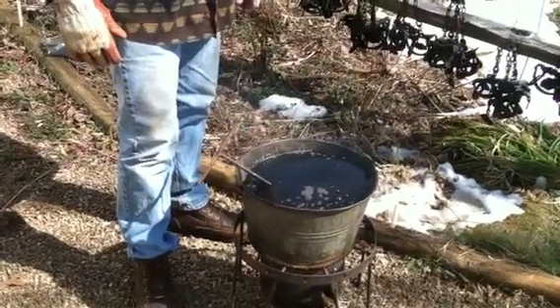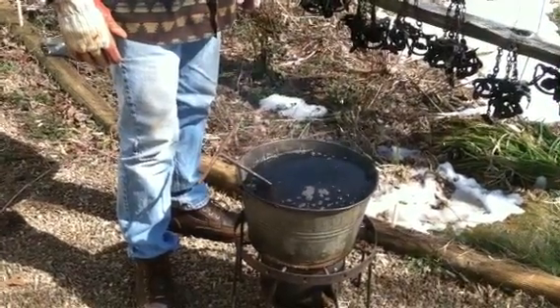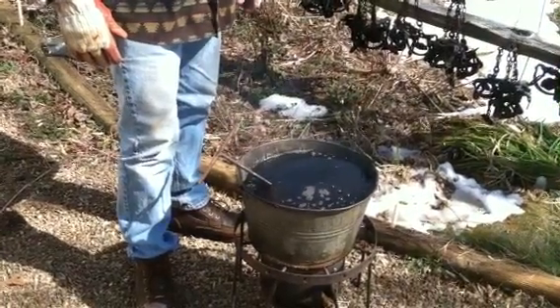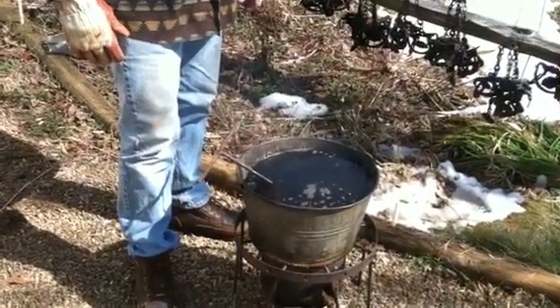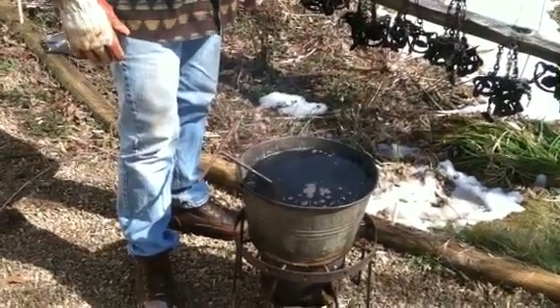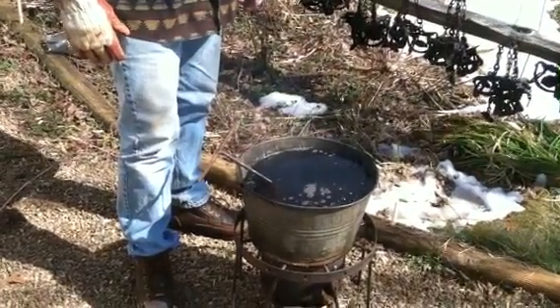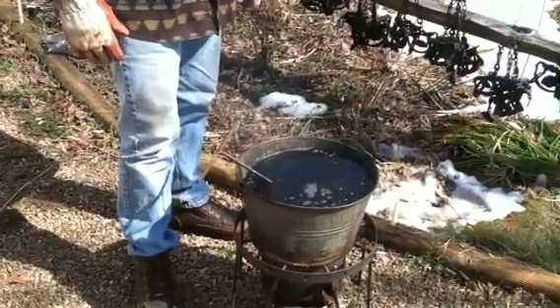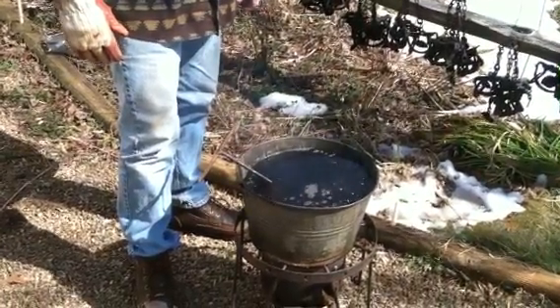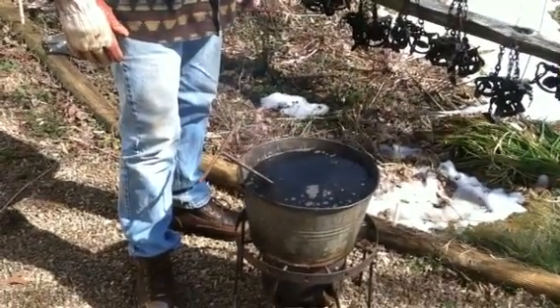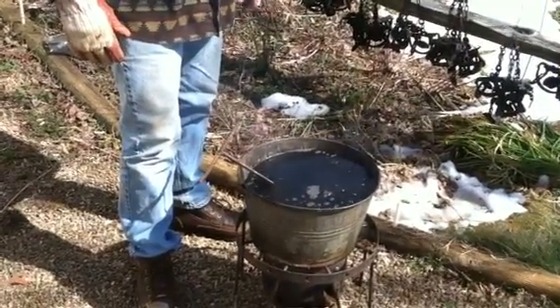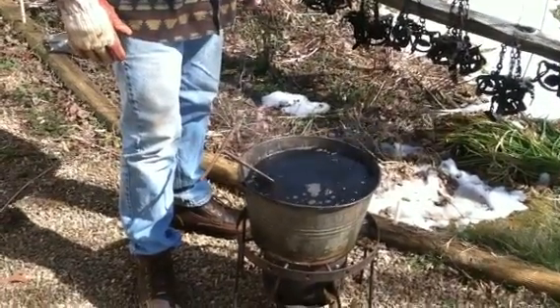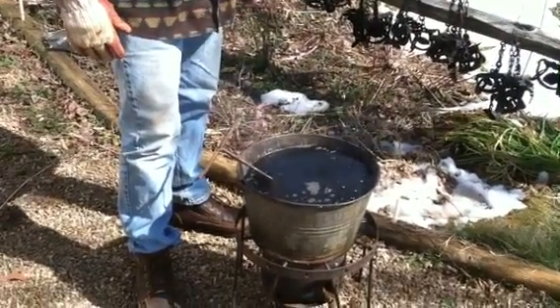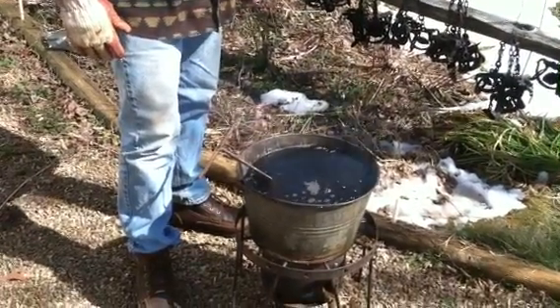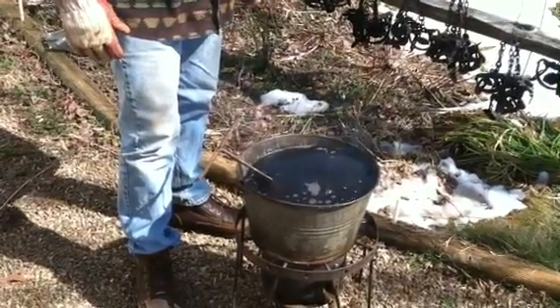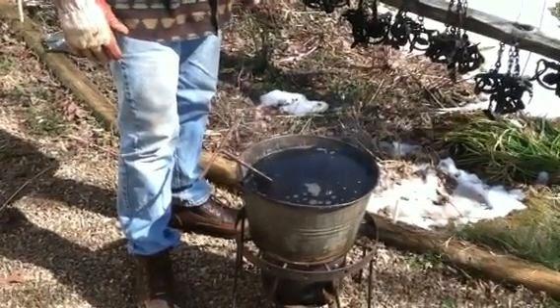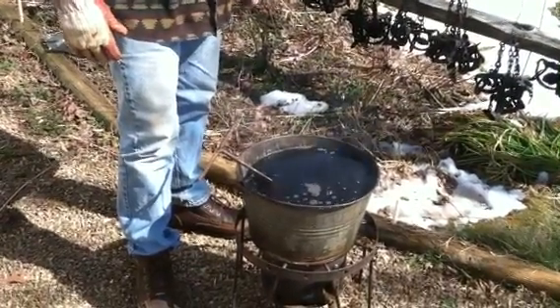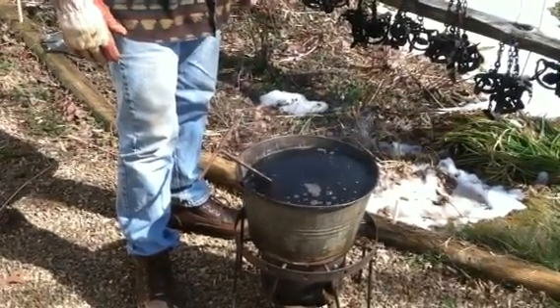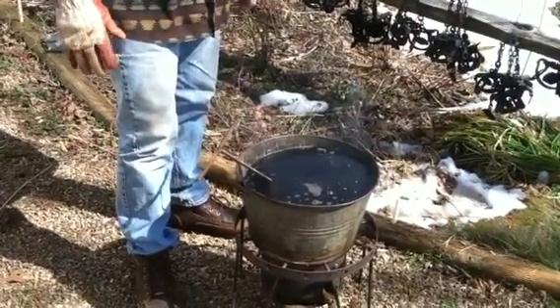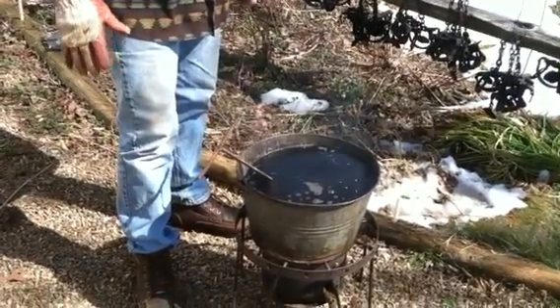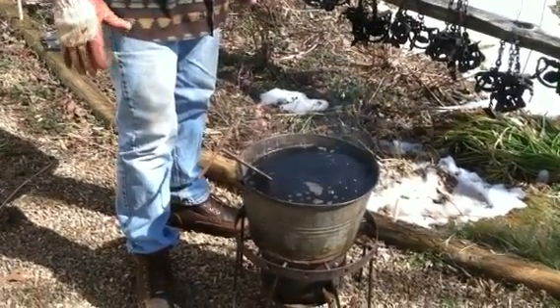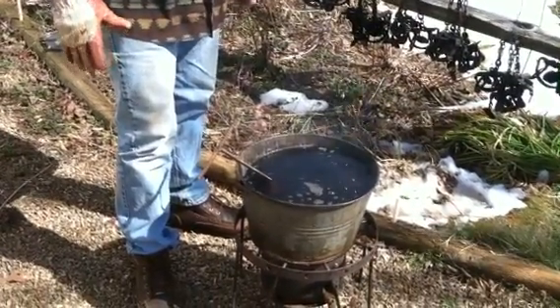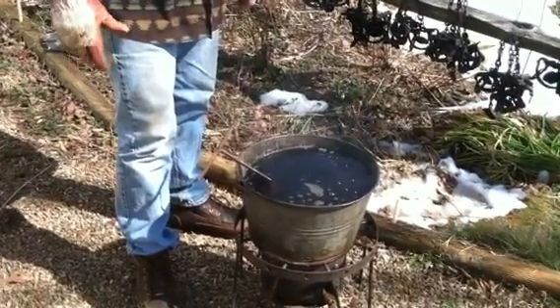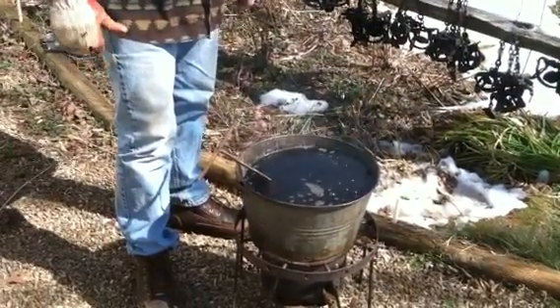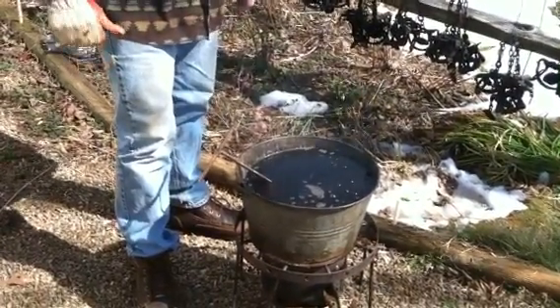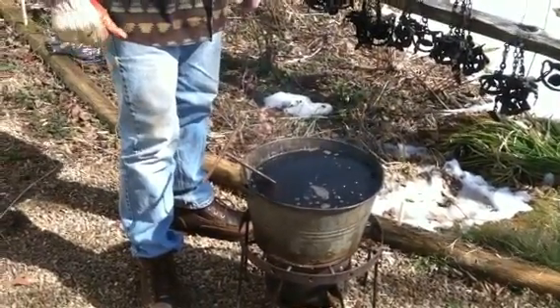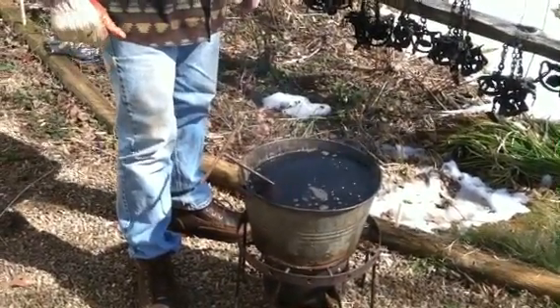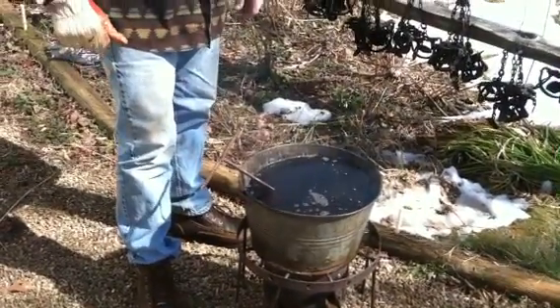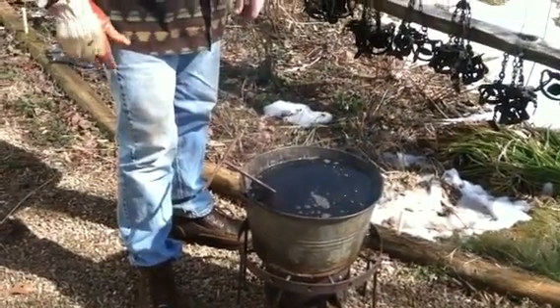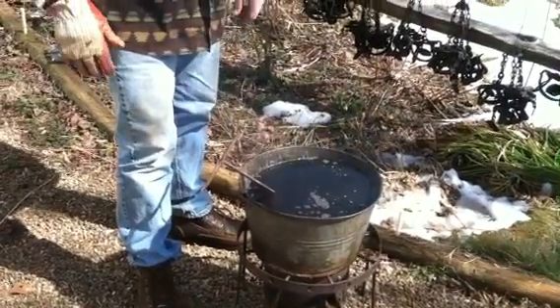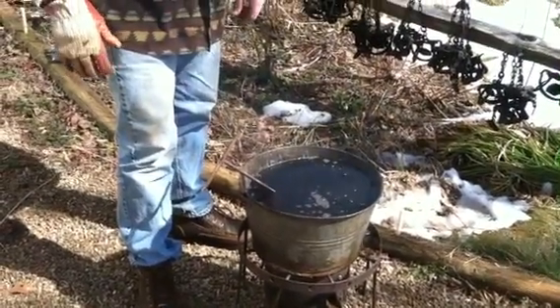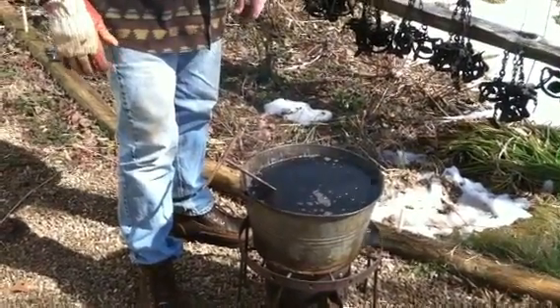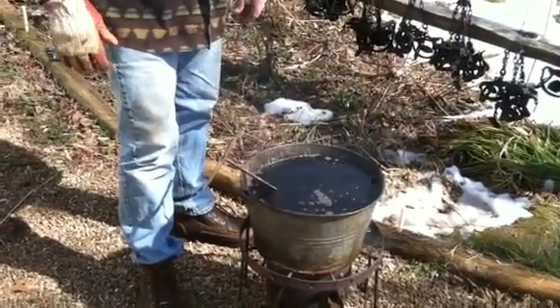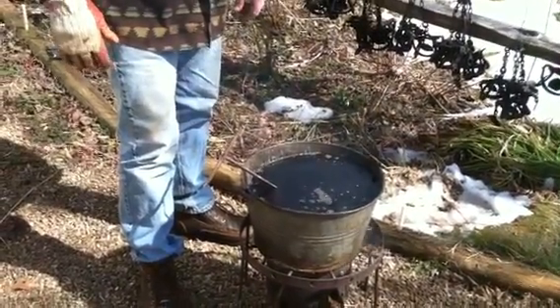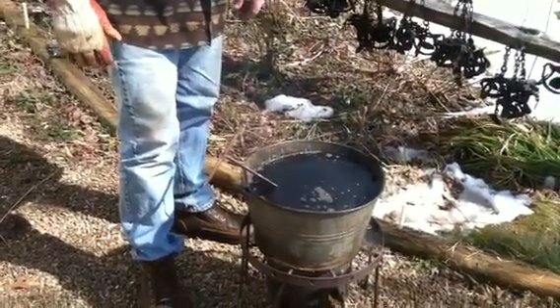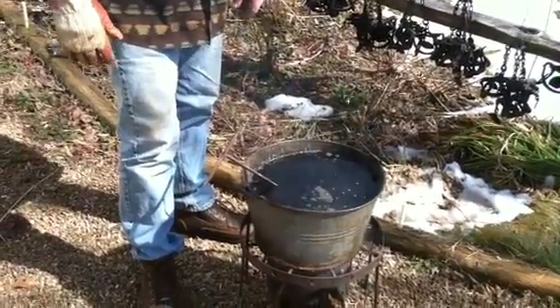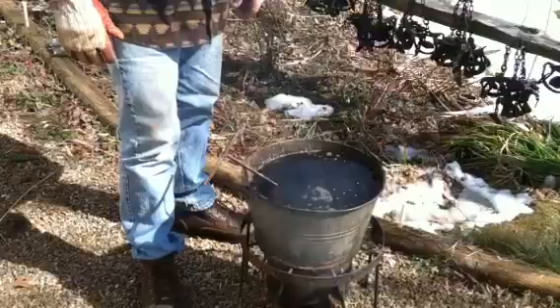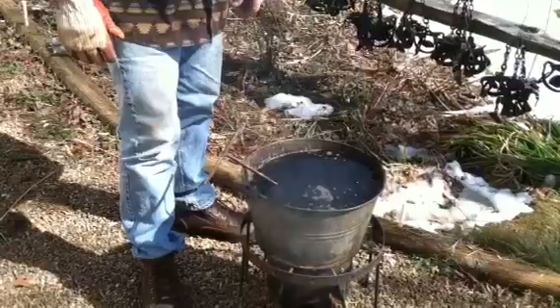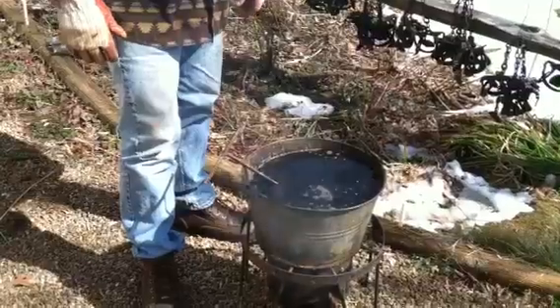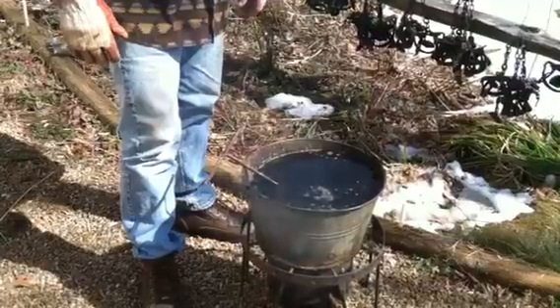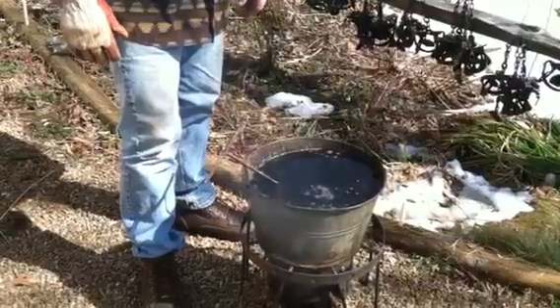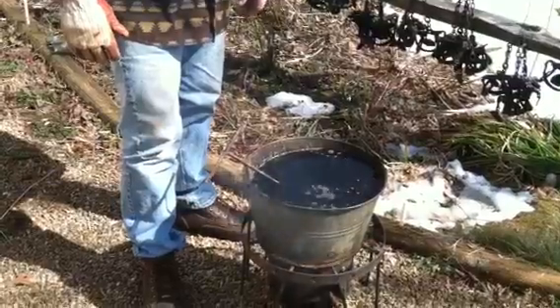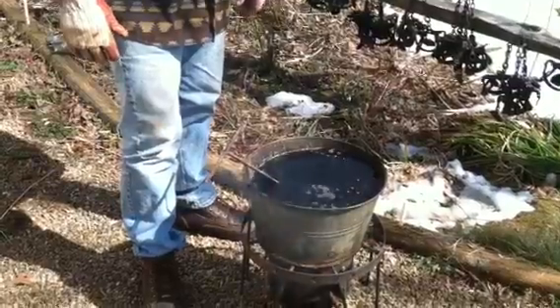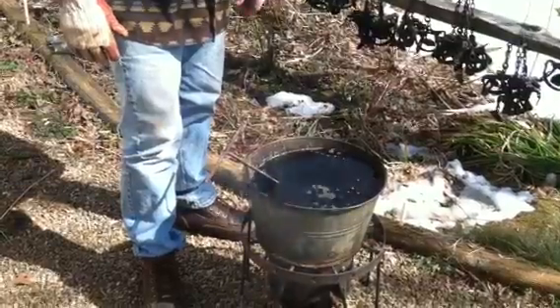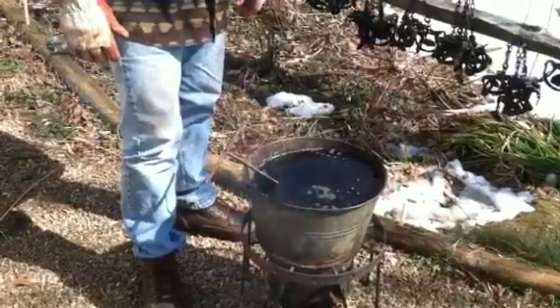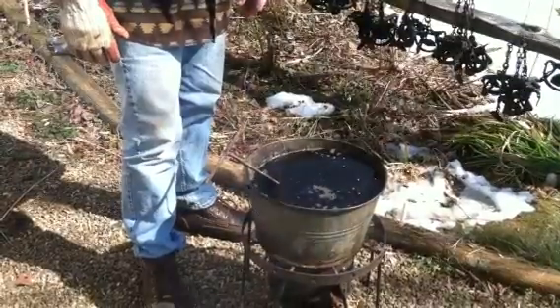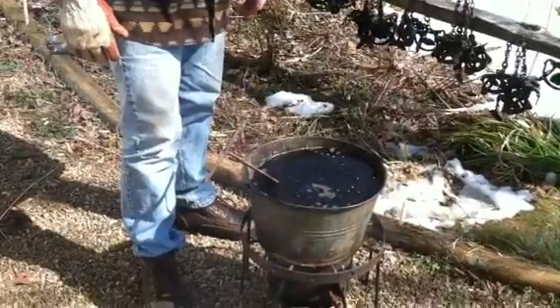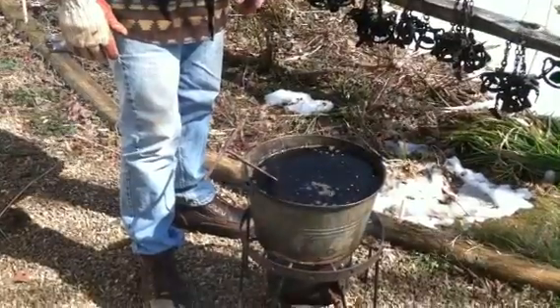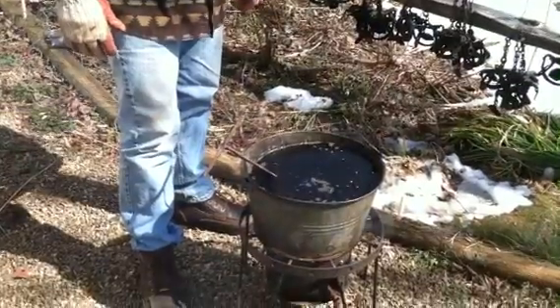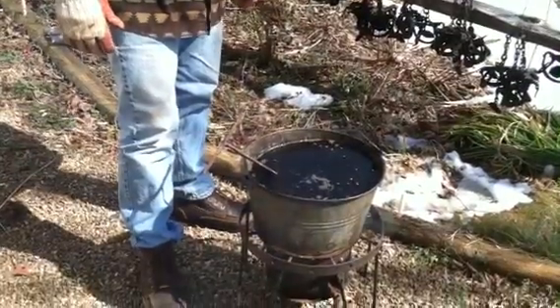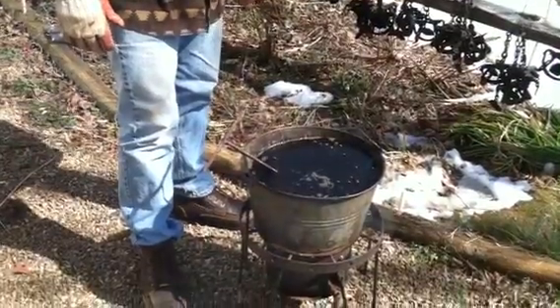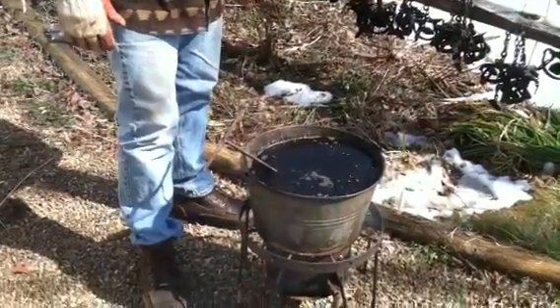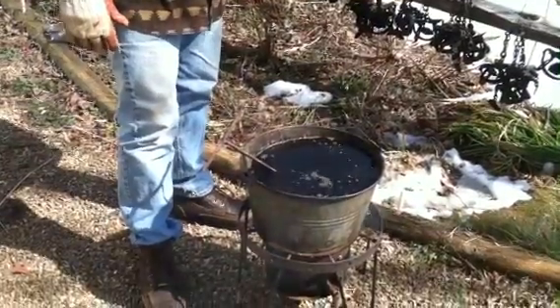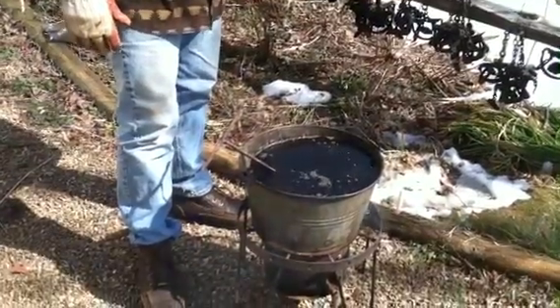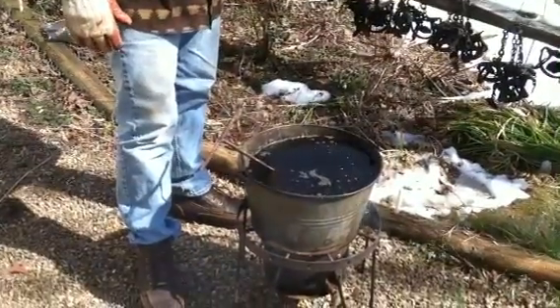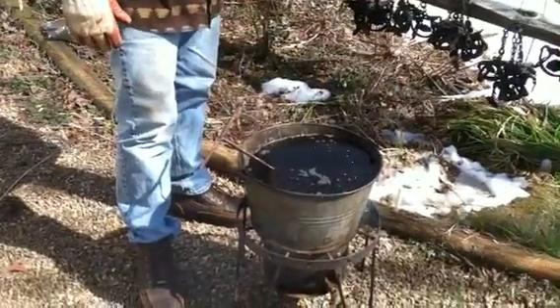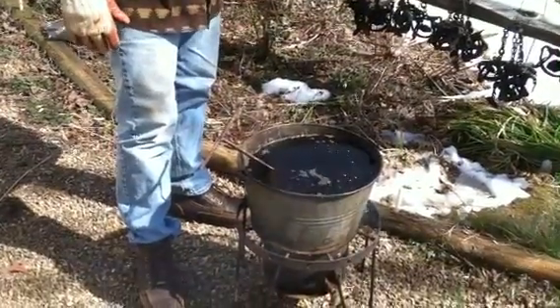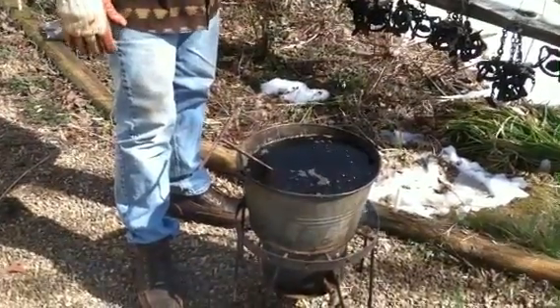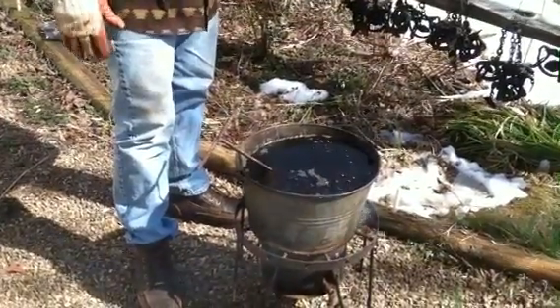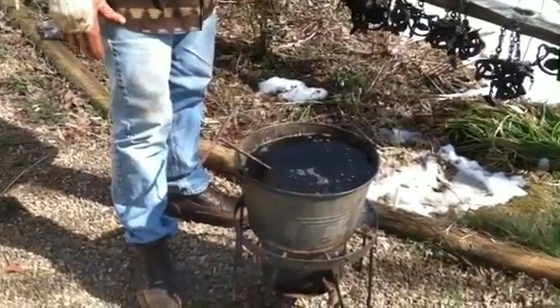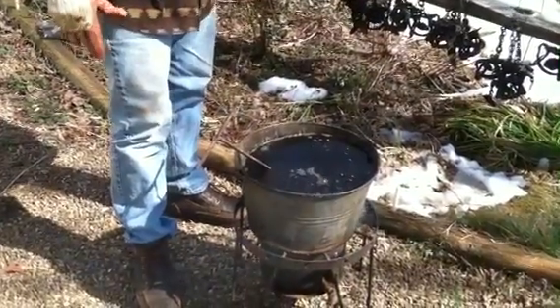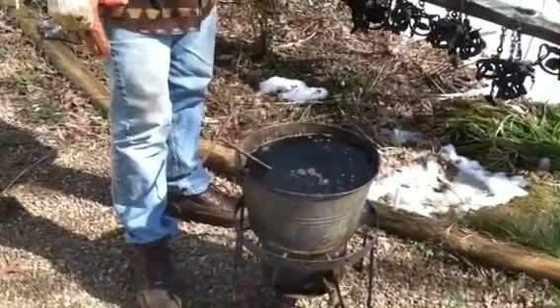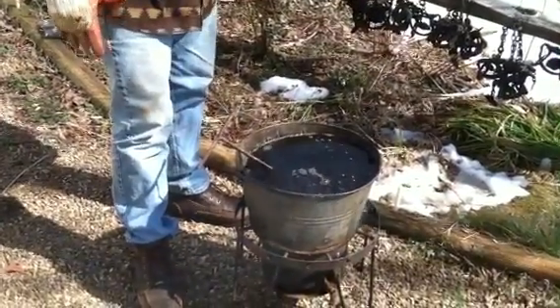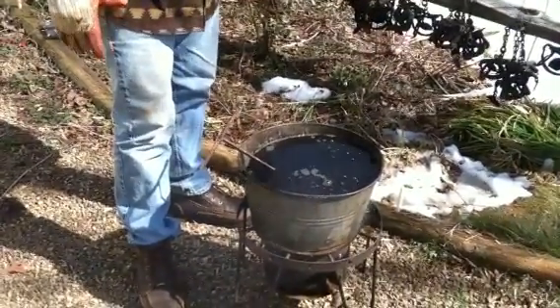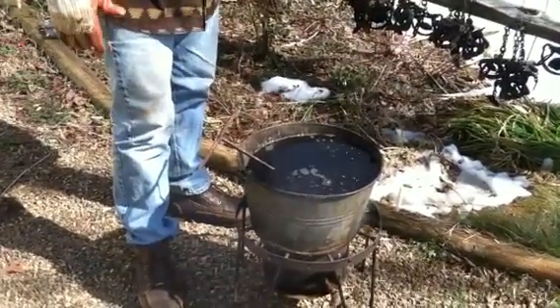Hey everybody, Ted Guston here. Doing a little waxing — we're getting ready to start dipping these traps.